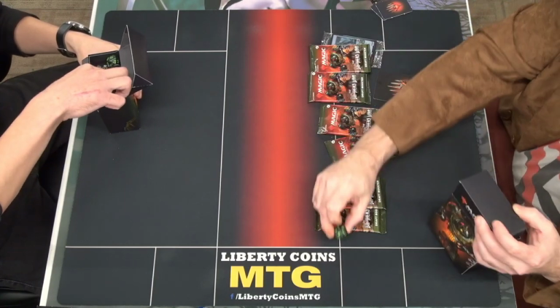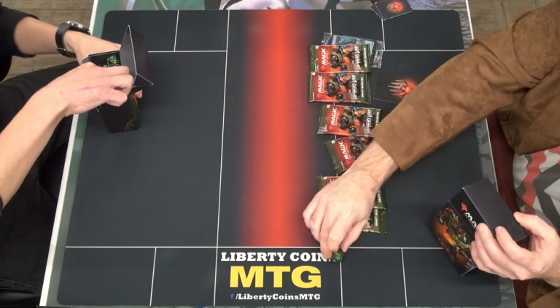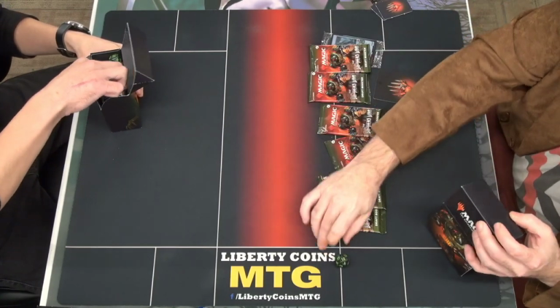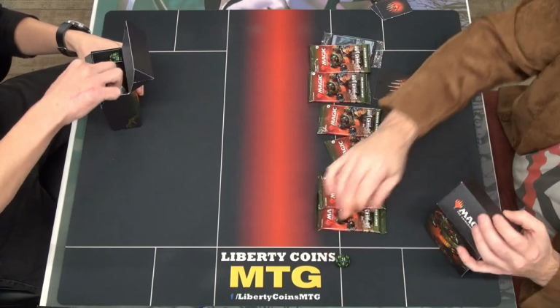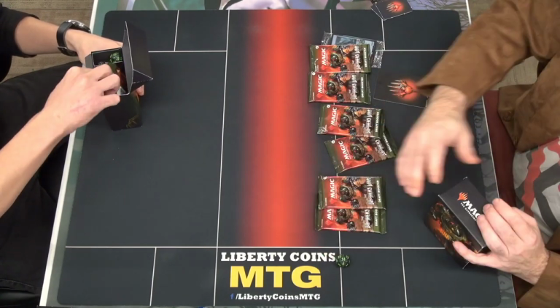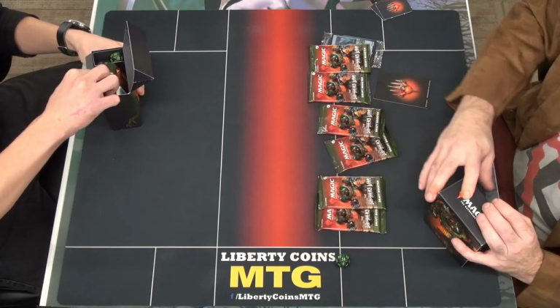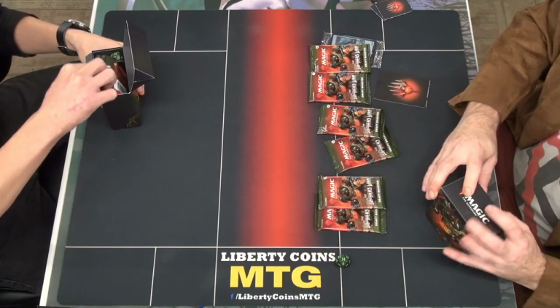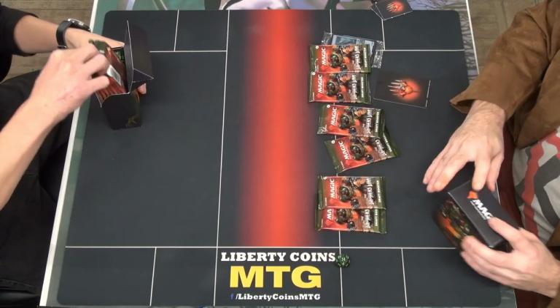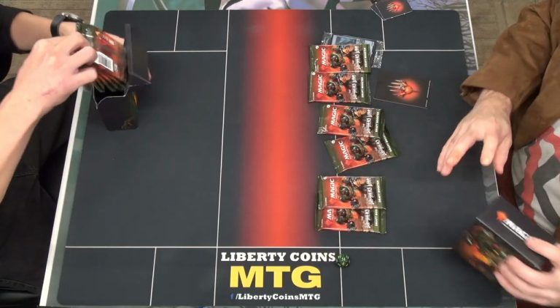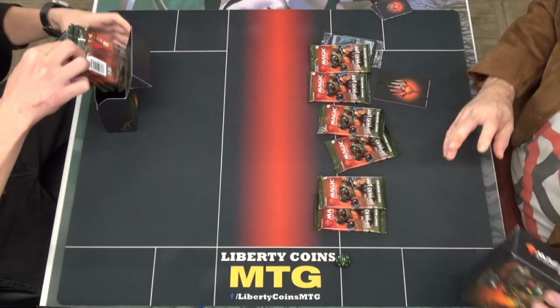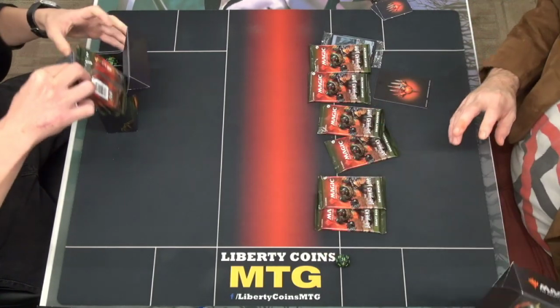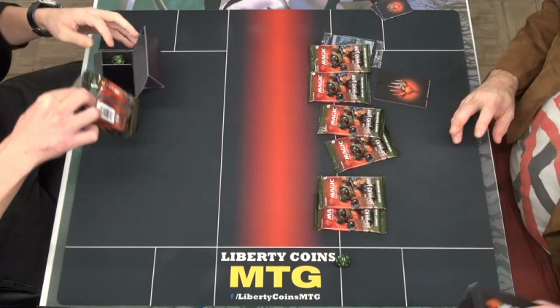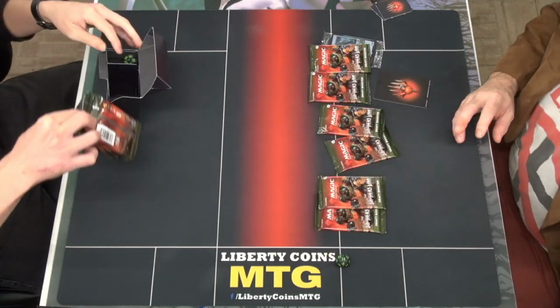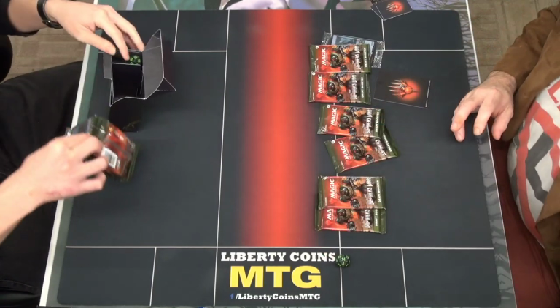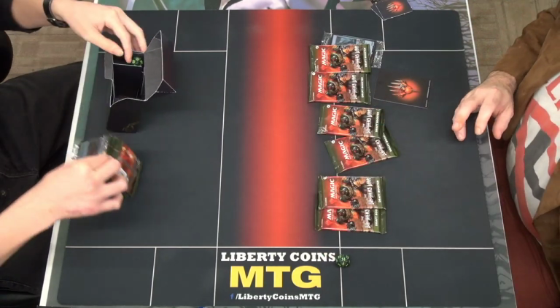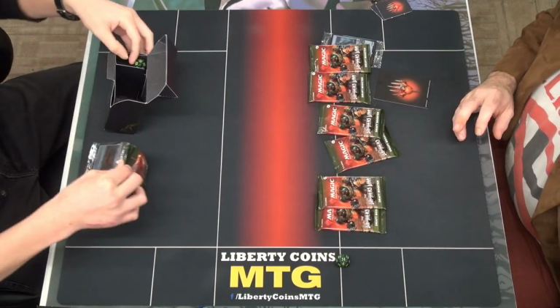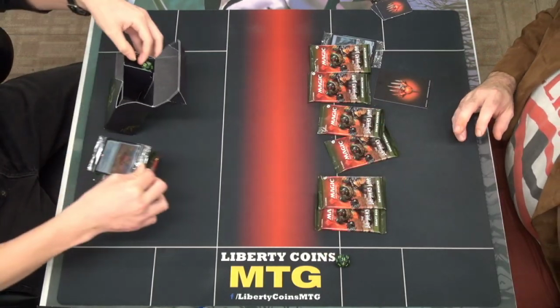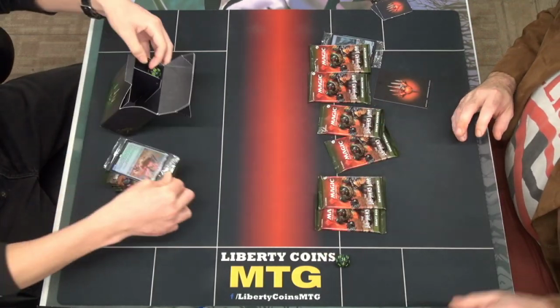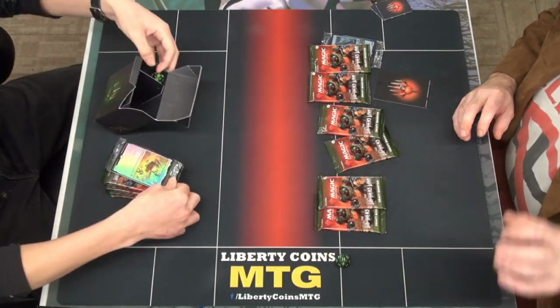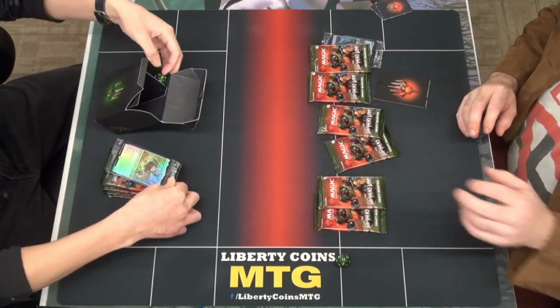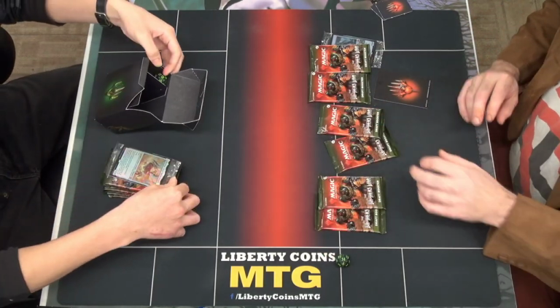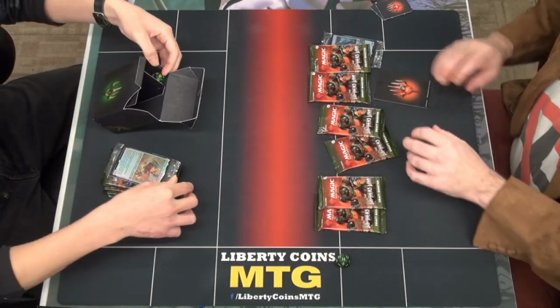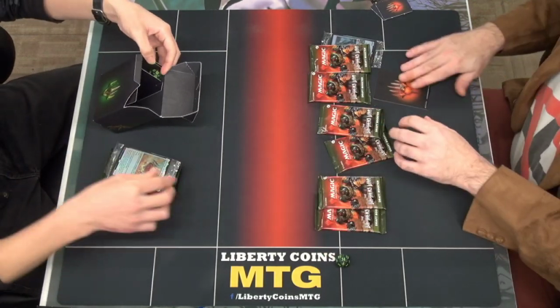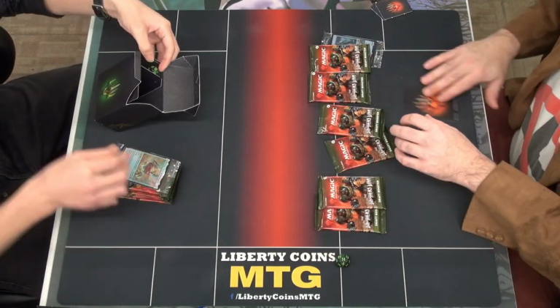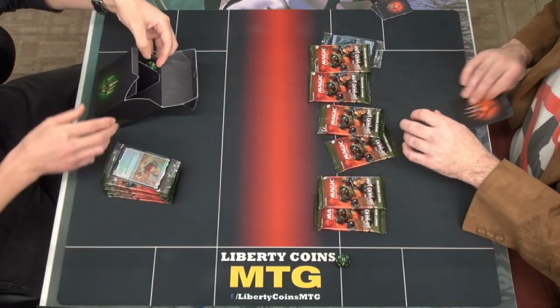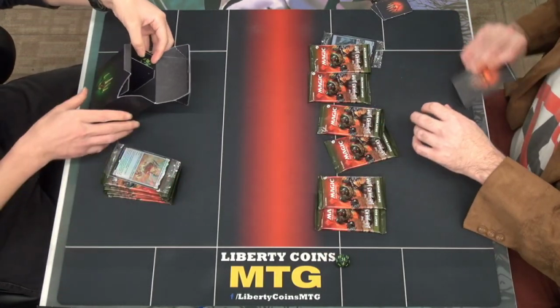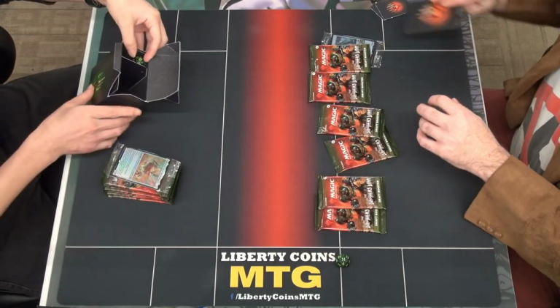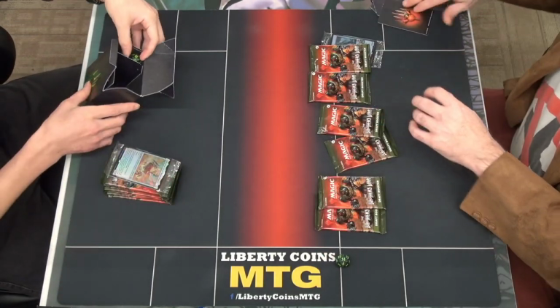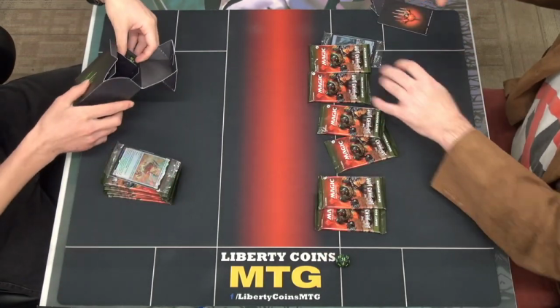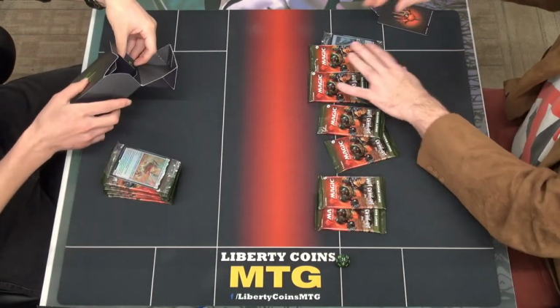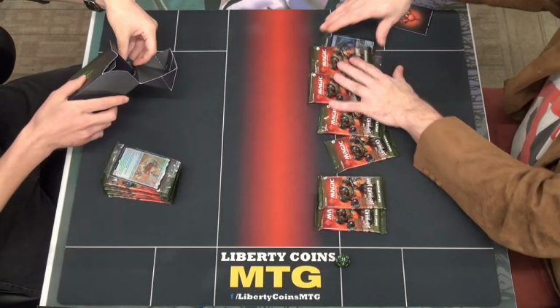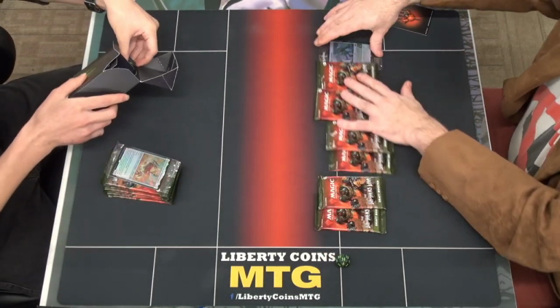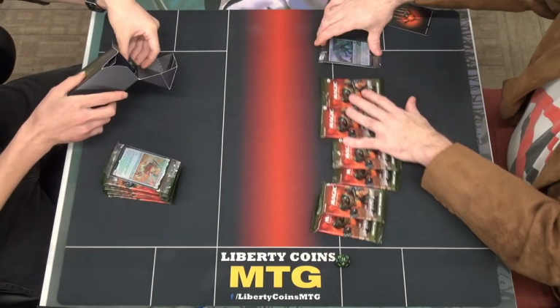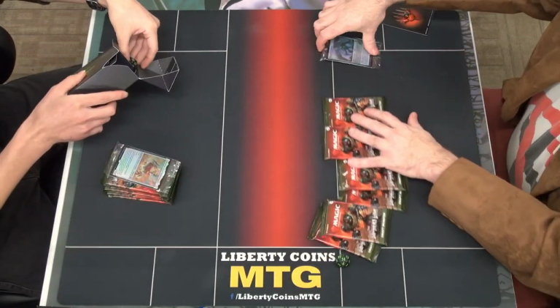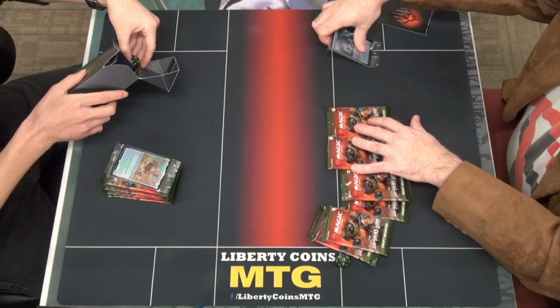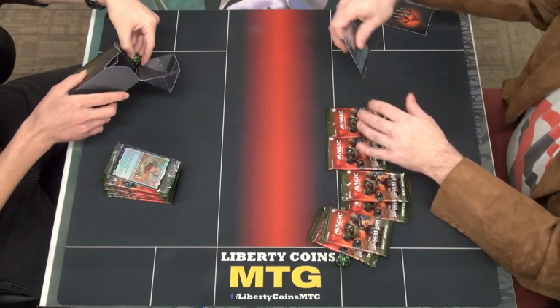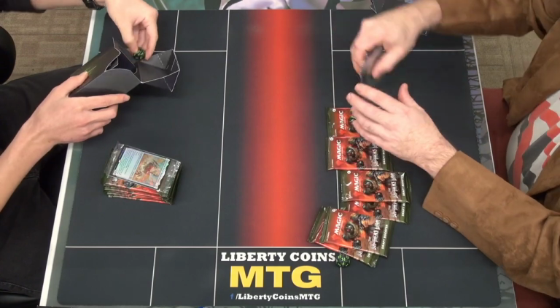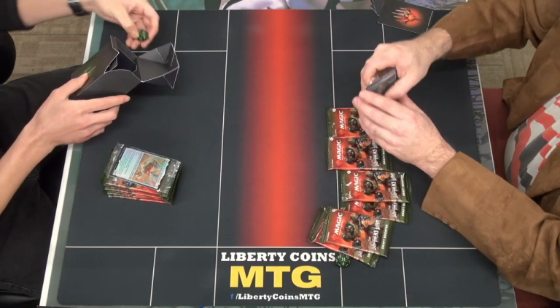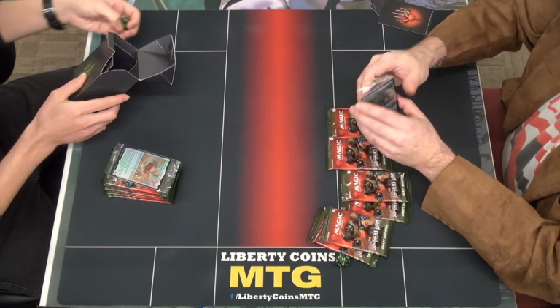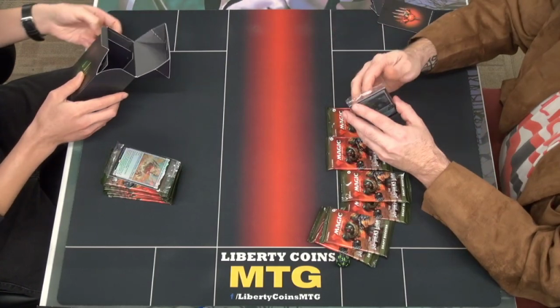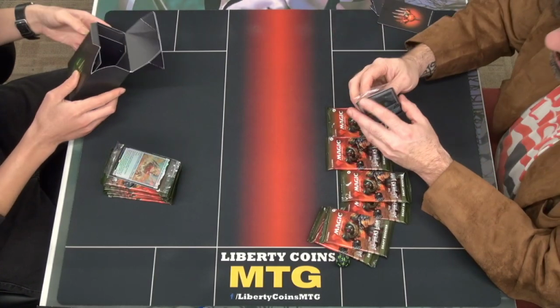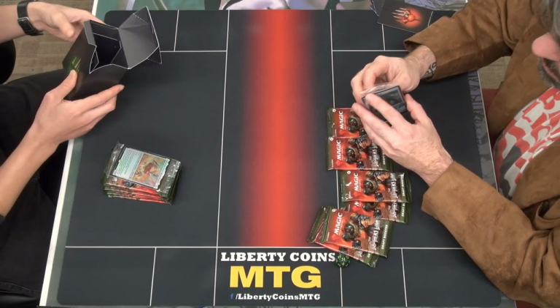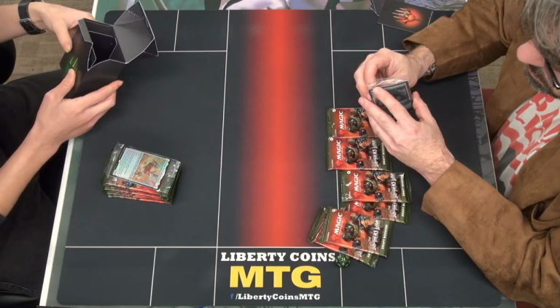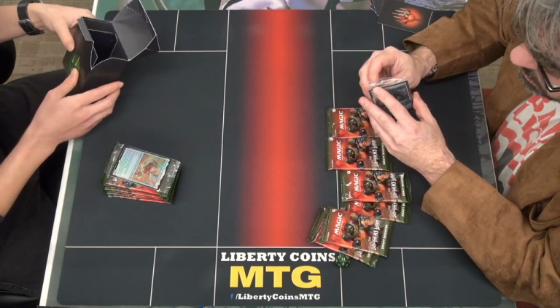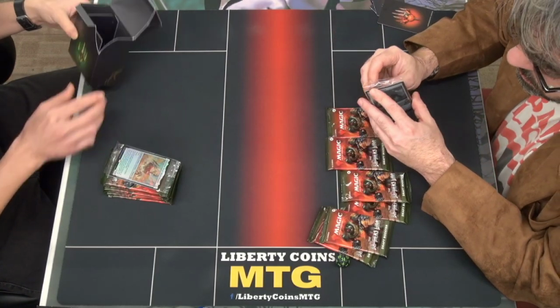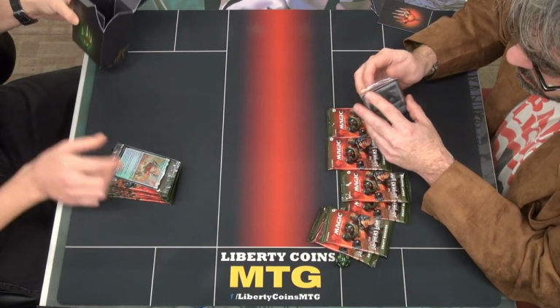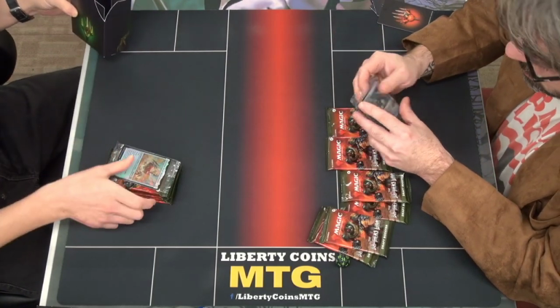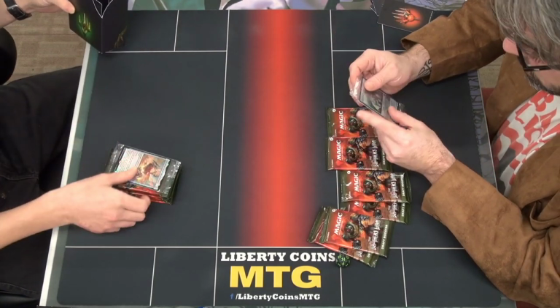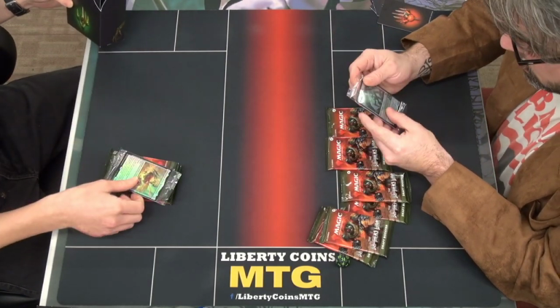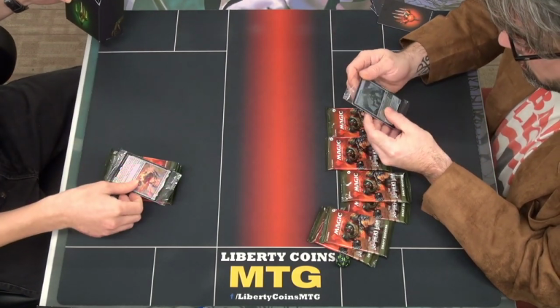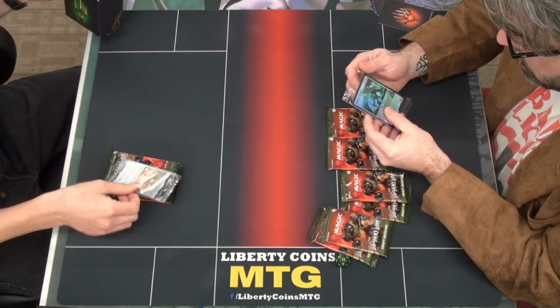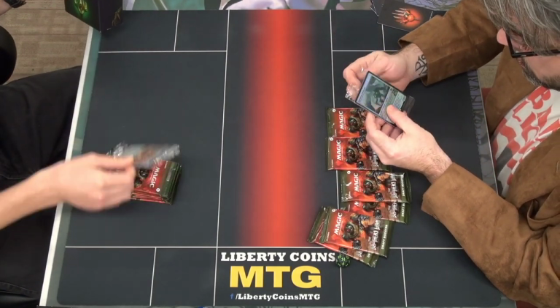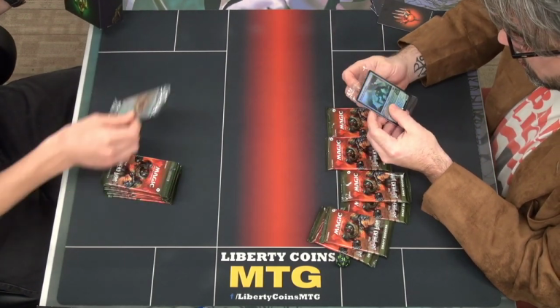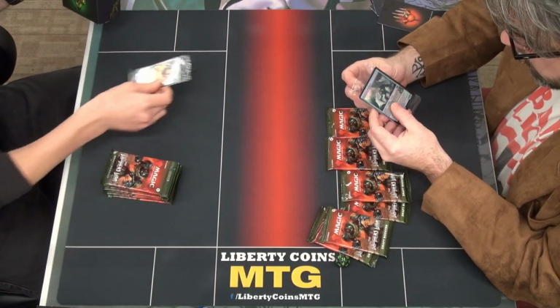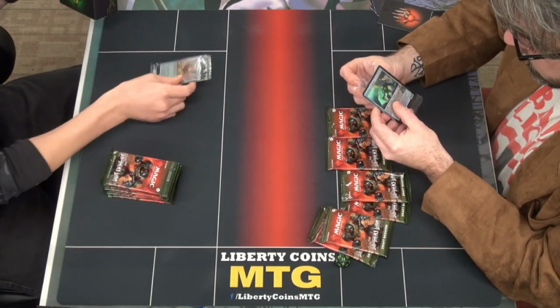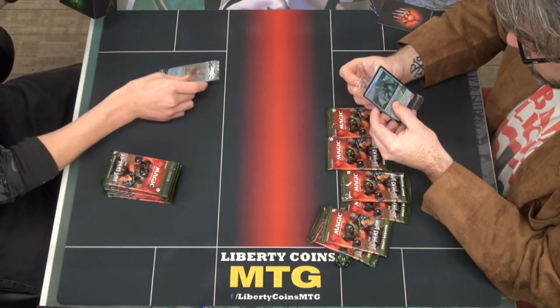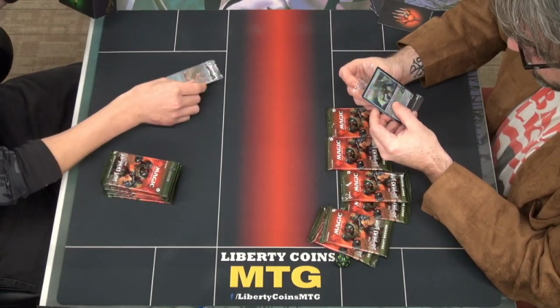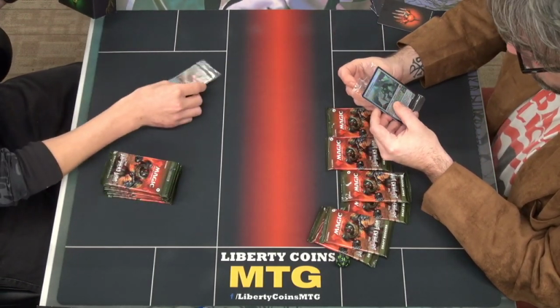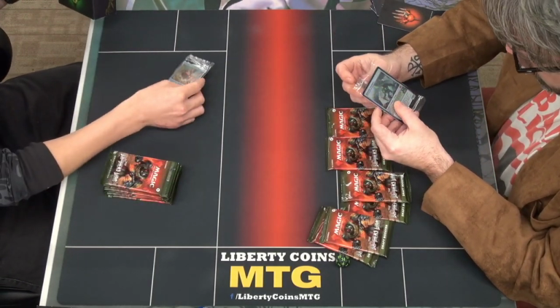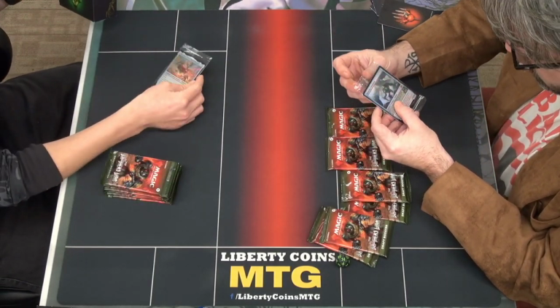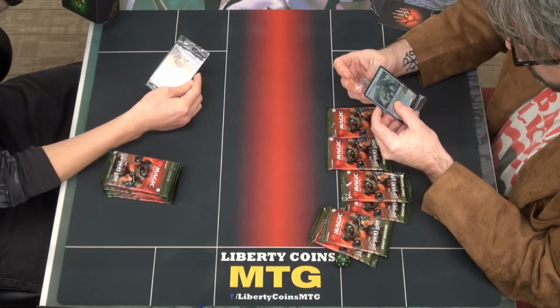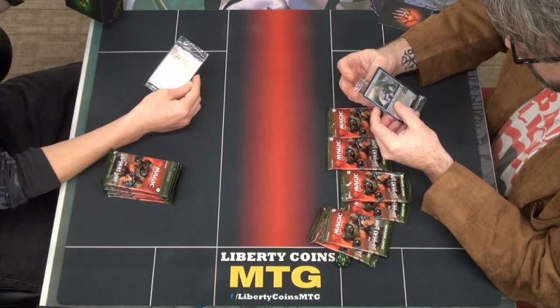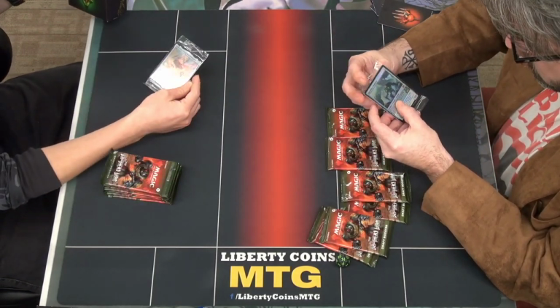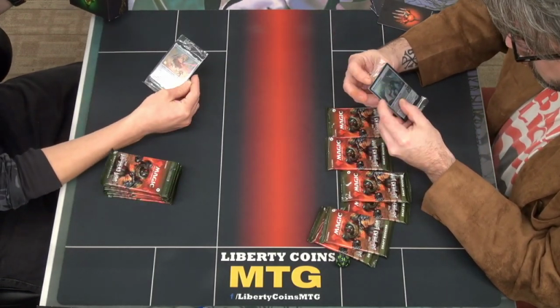Which color did you get? You get green and black? I also got a green and black. I got a Liberator, Urza — that's a battle topic. I got Root Wire and a Maulgum.